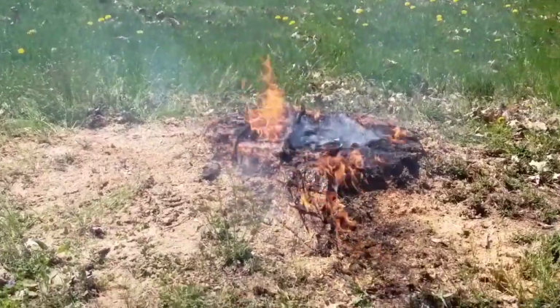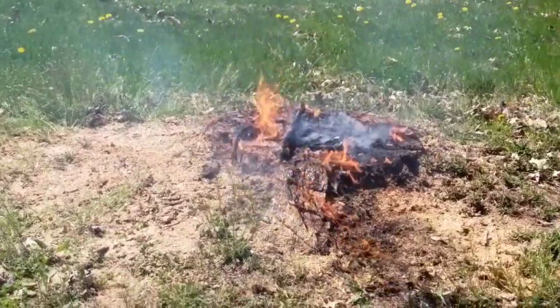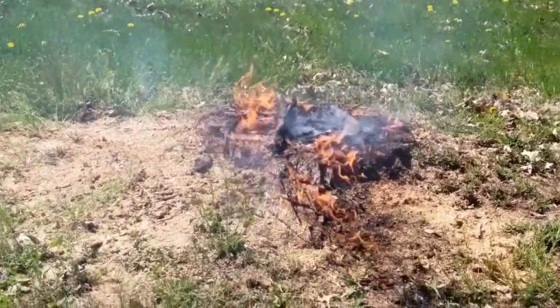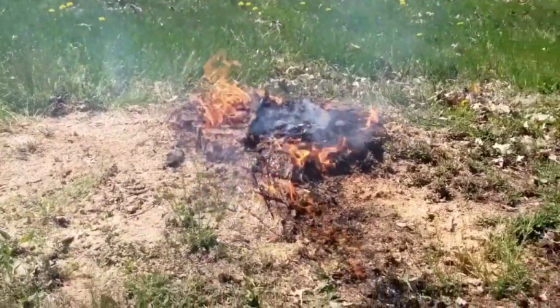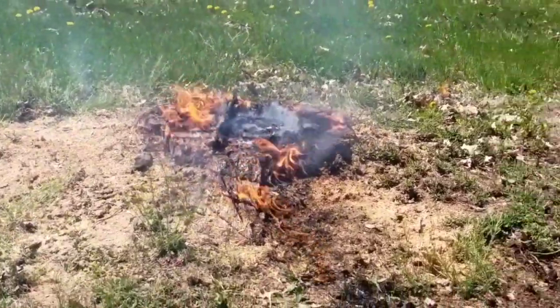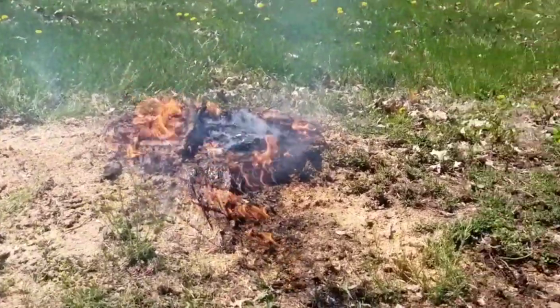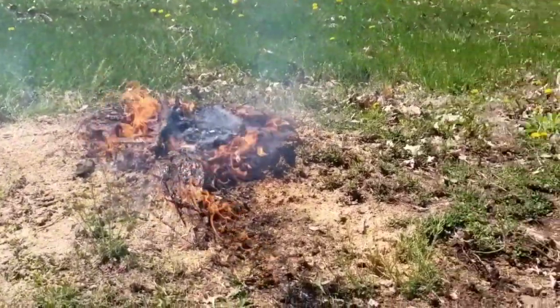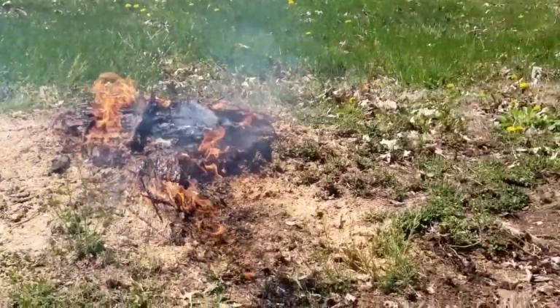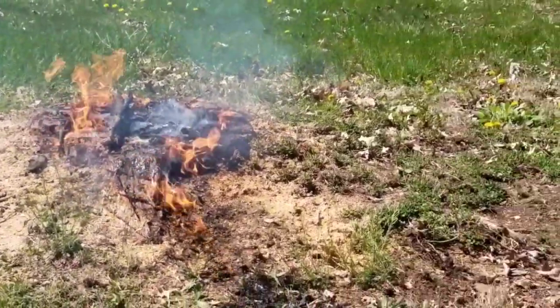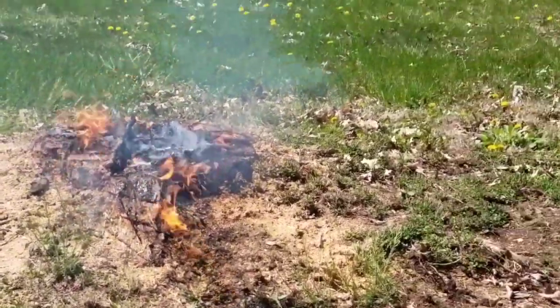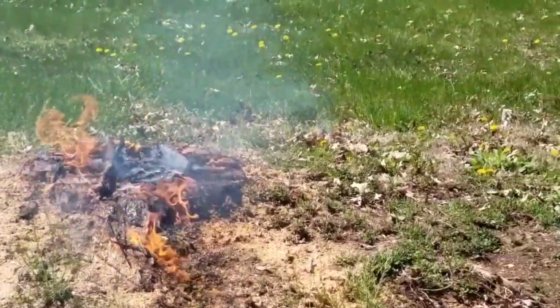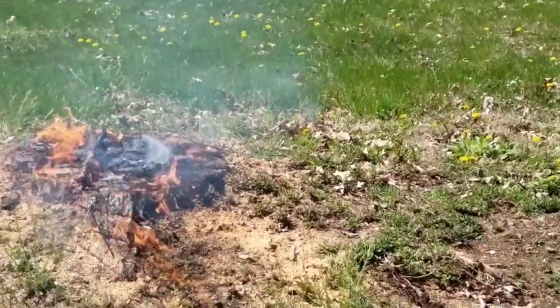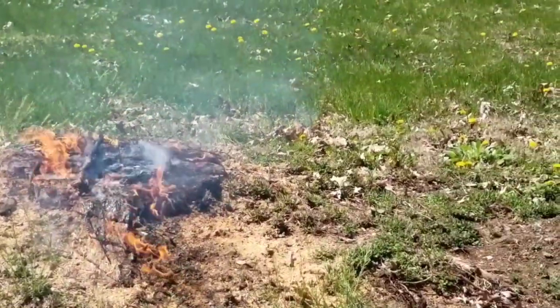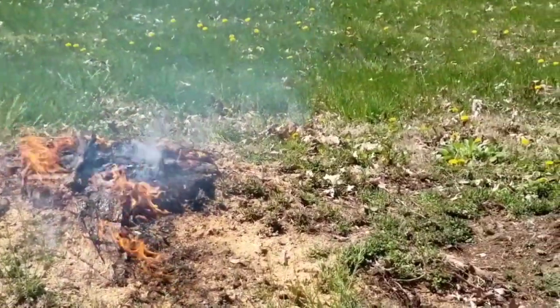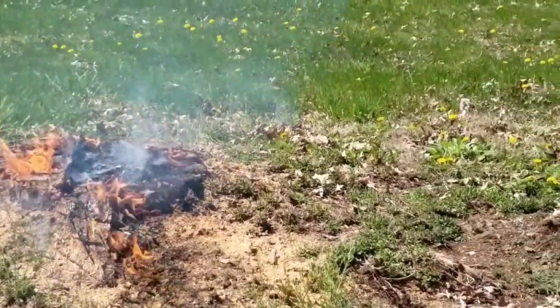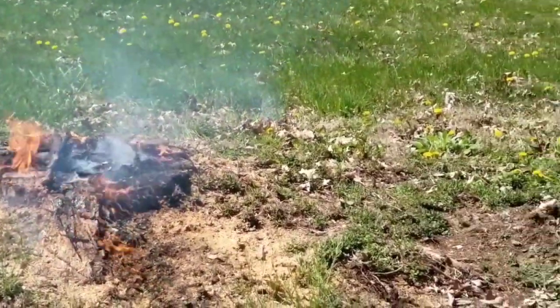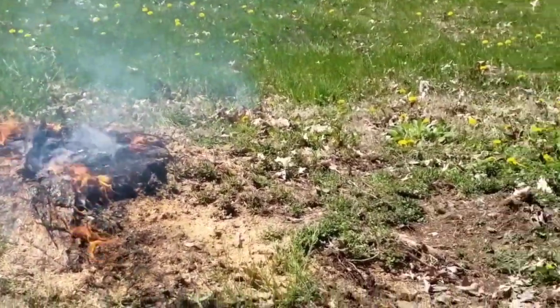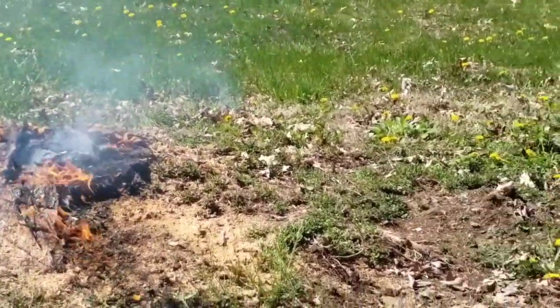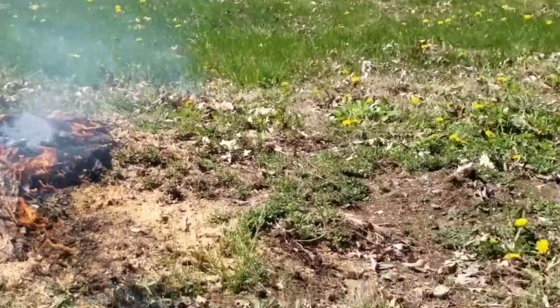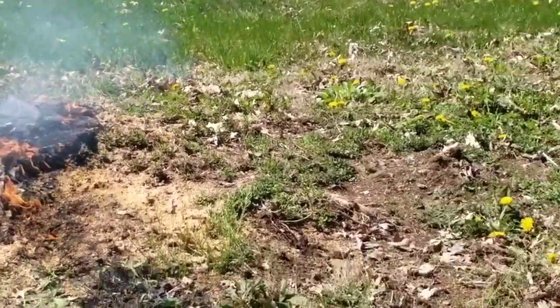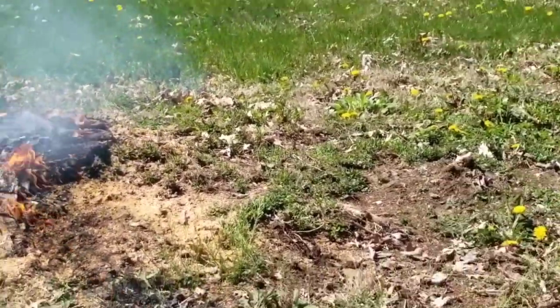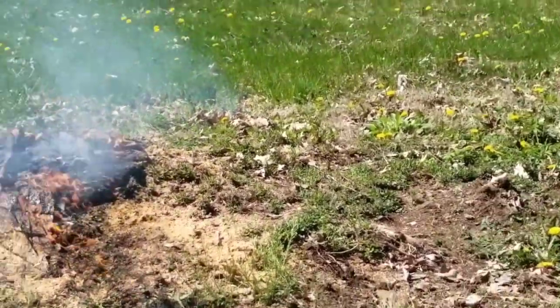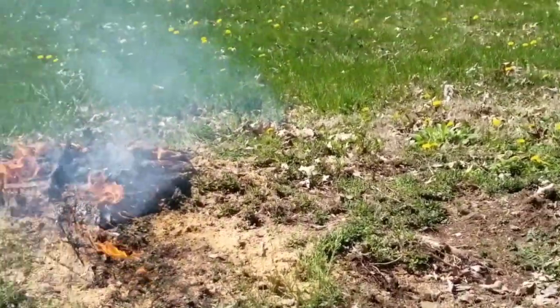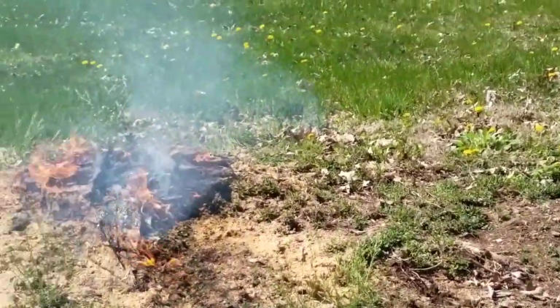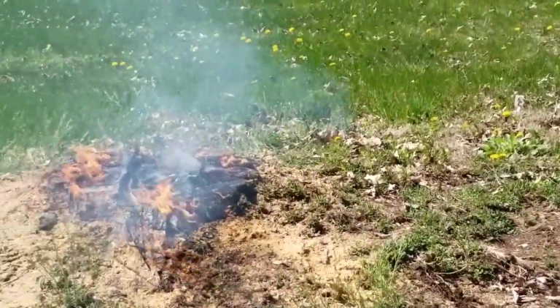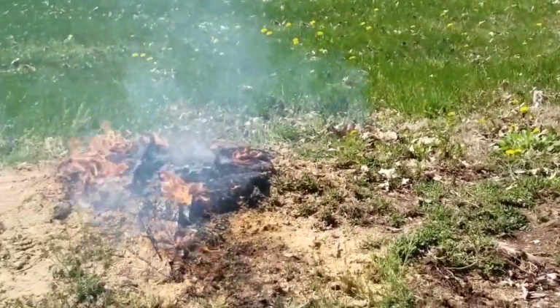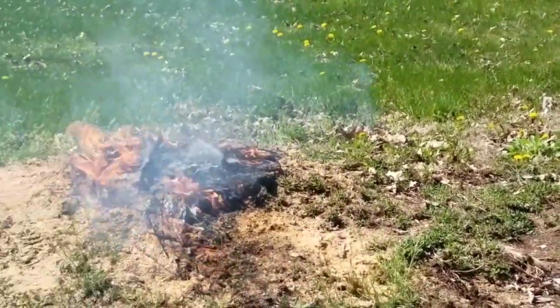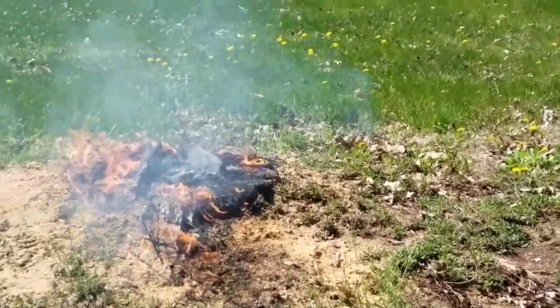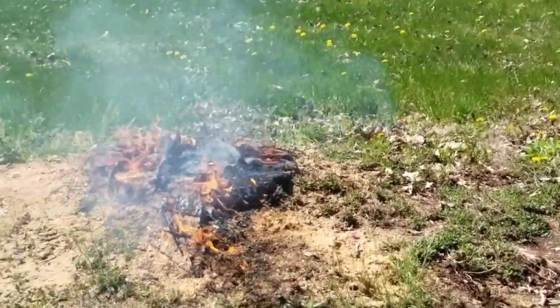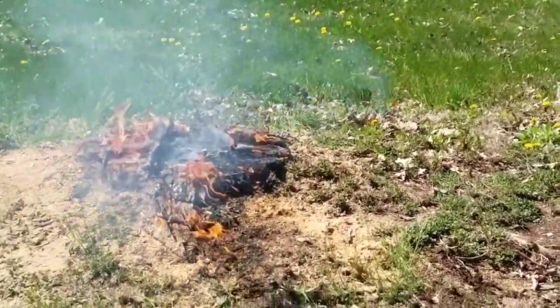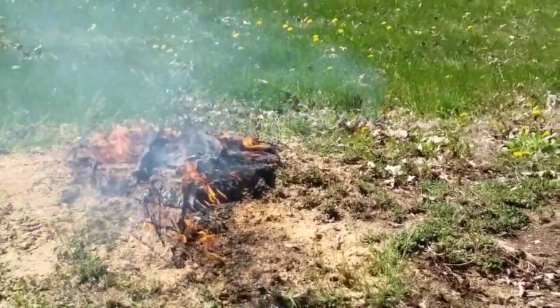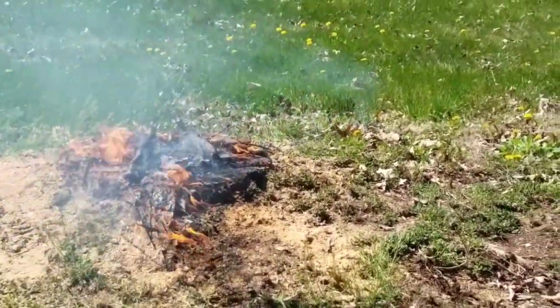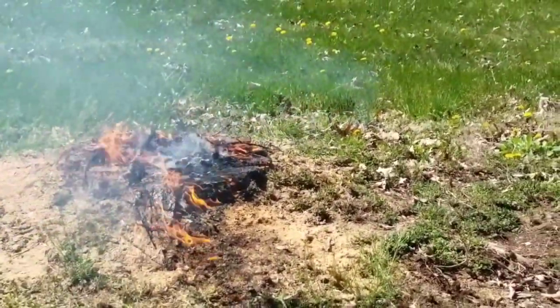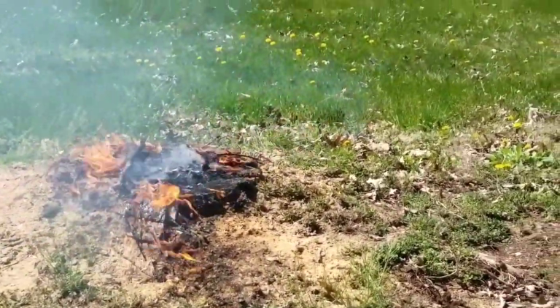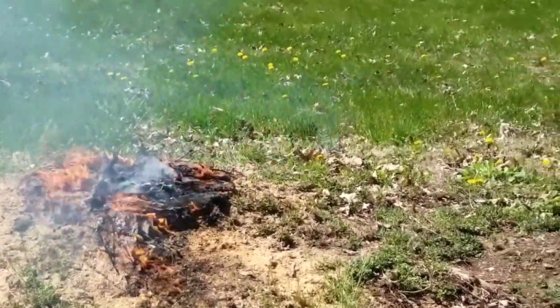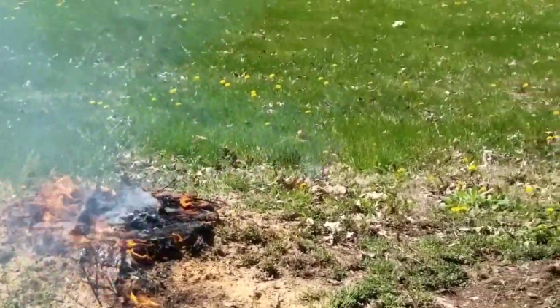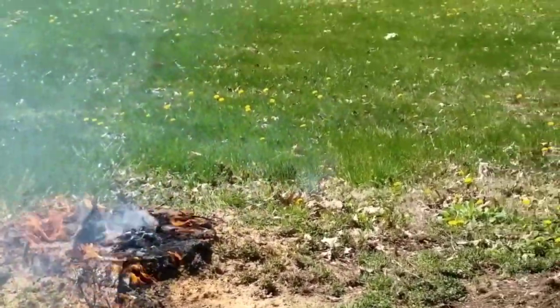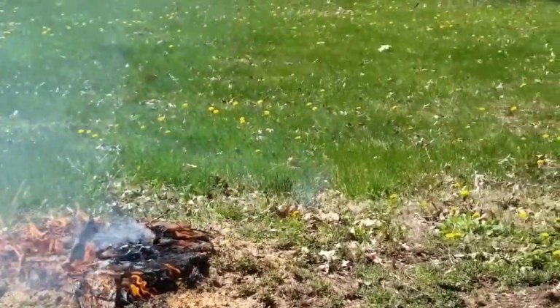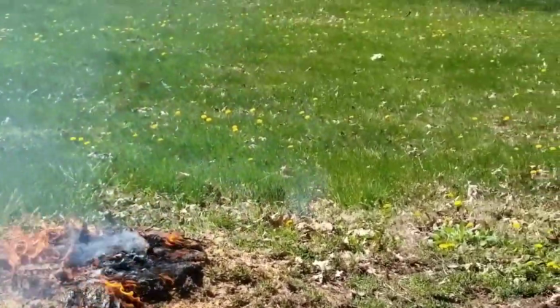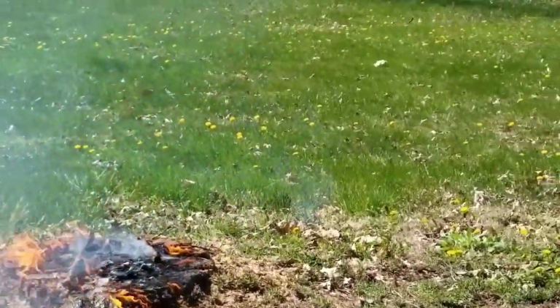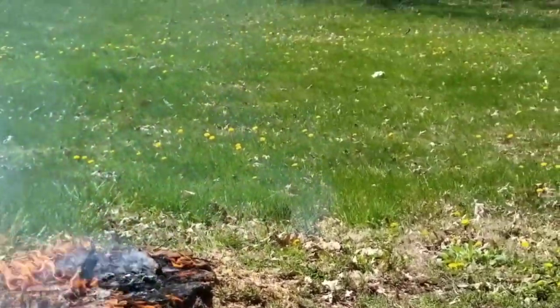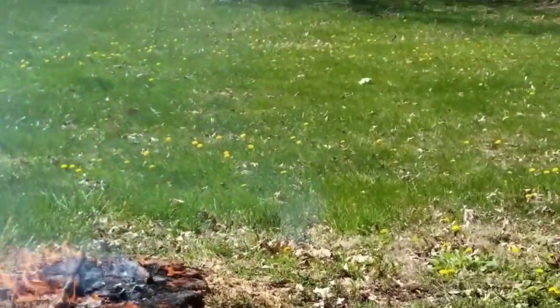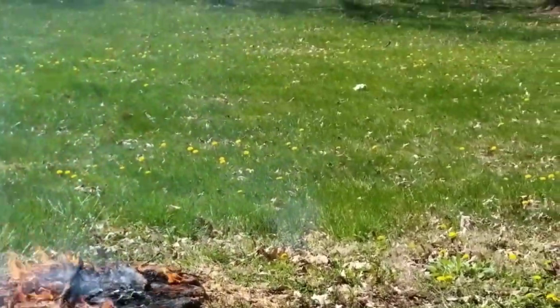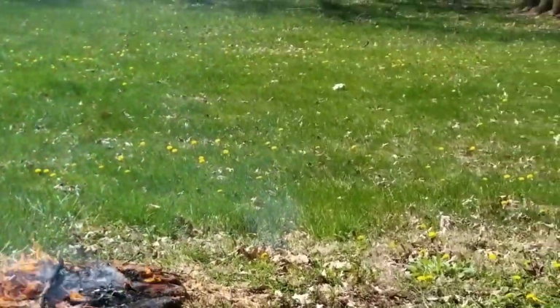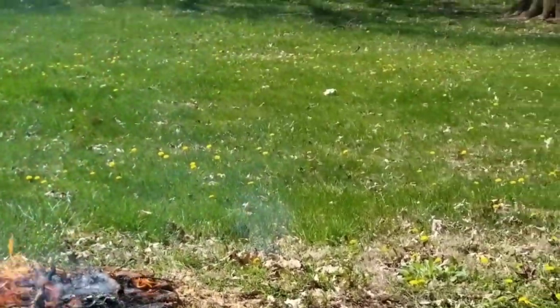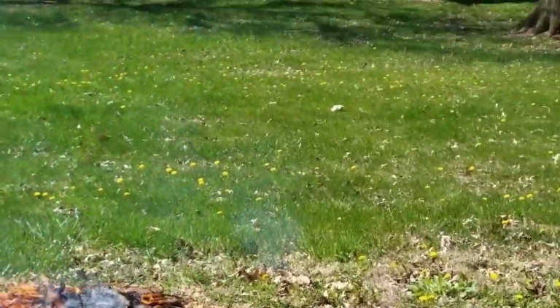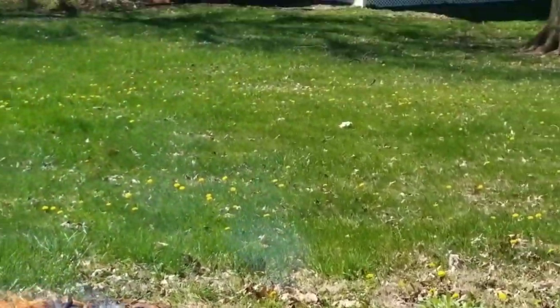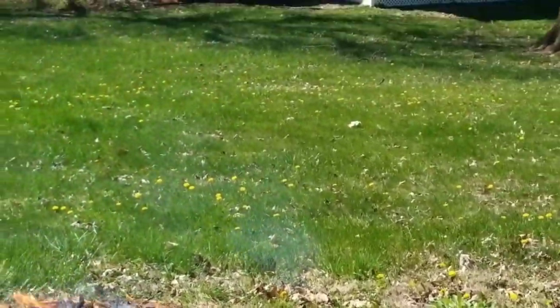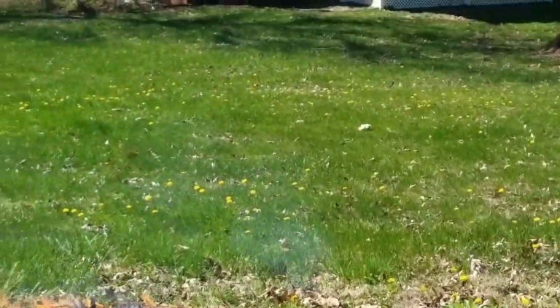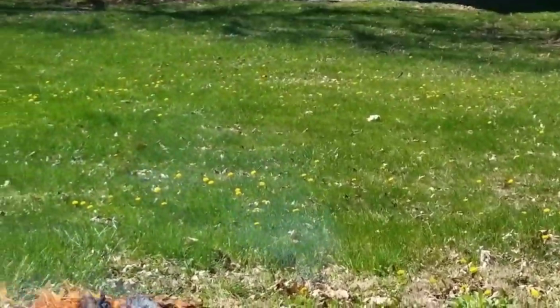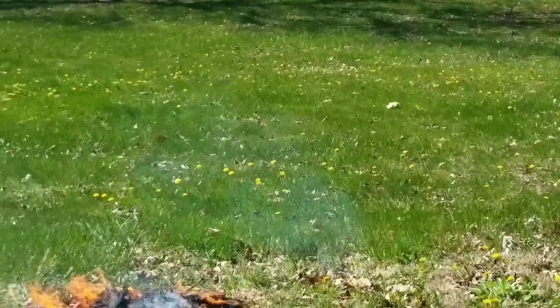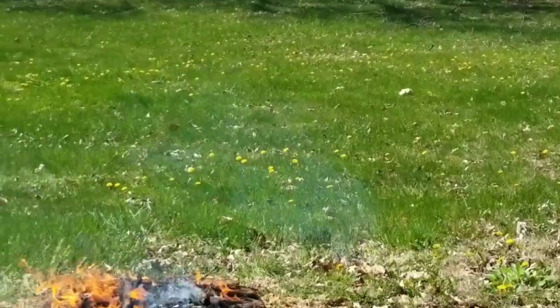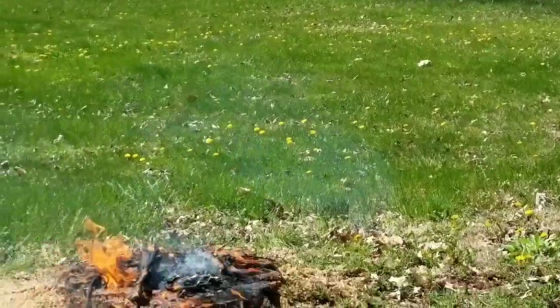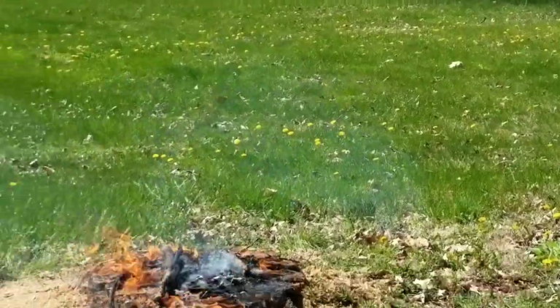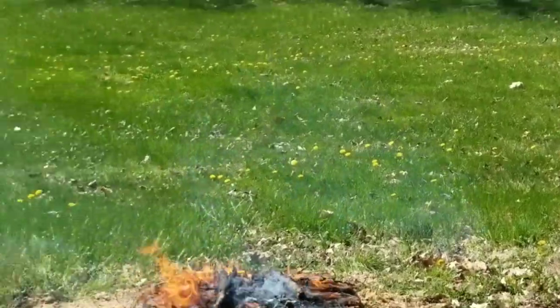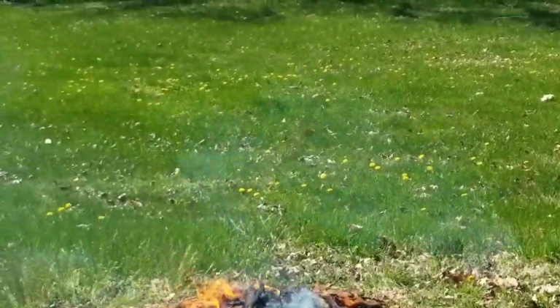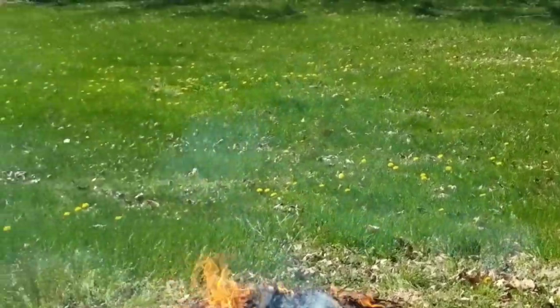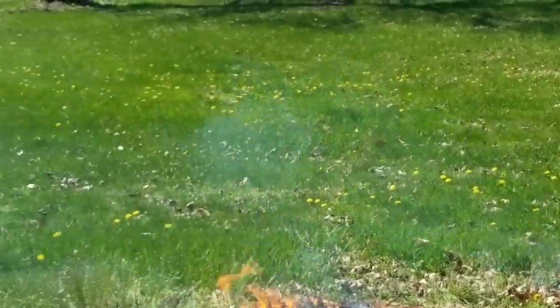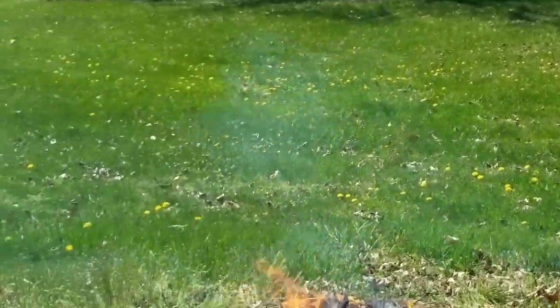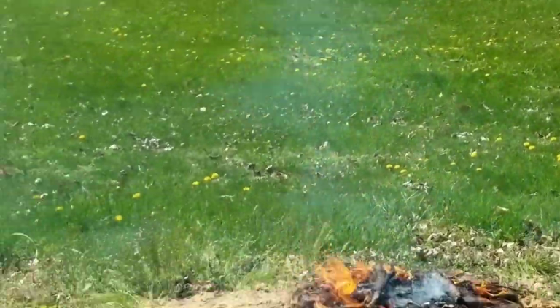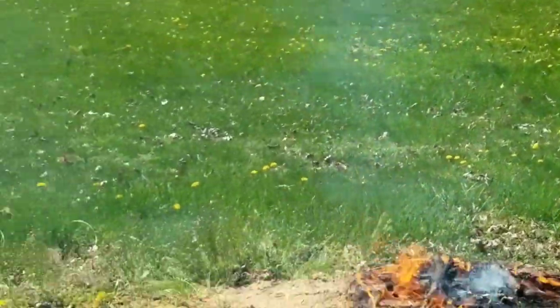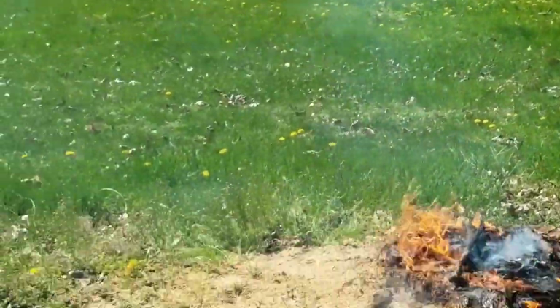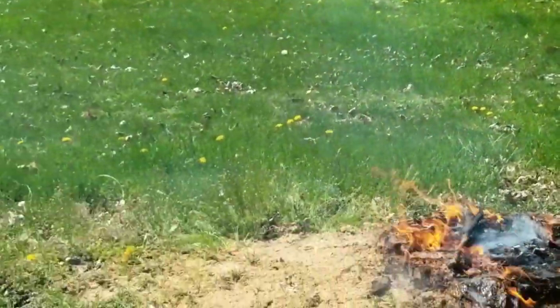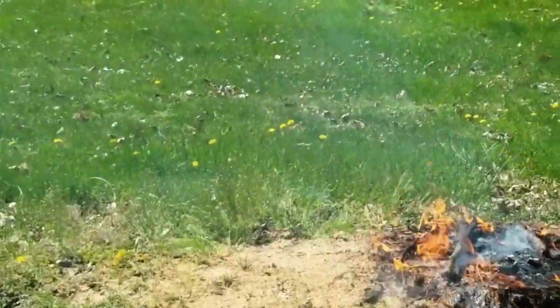We've always dreamed of doing this, this way. Don't have to have an expensive stump grinder.